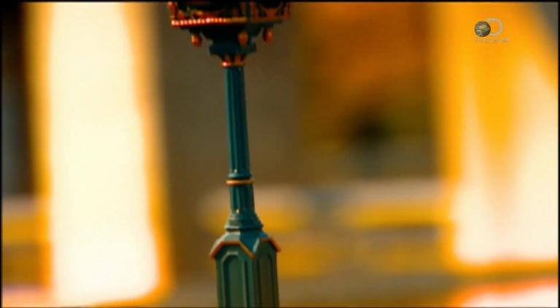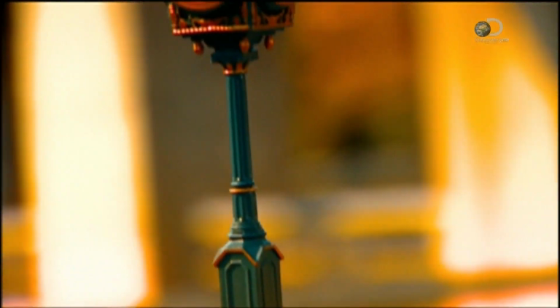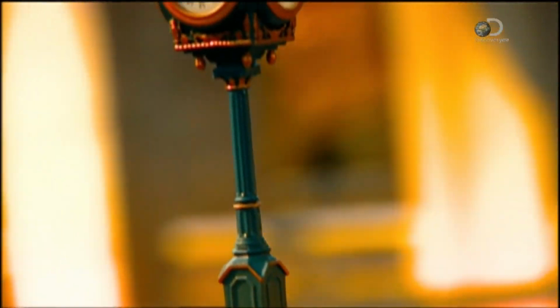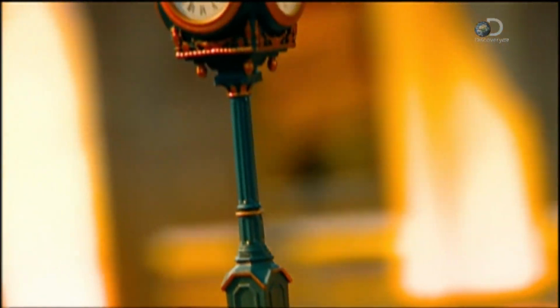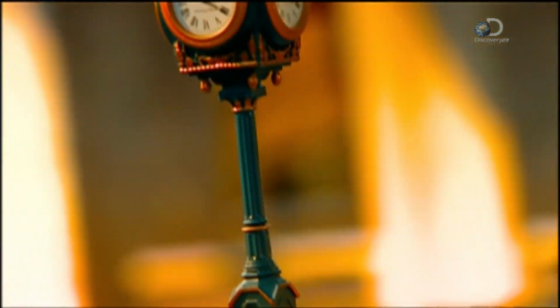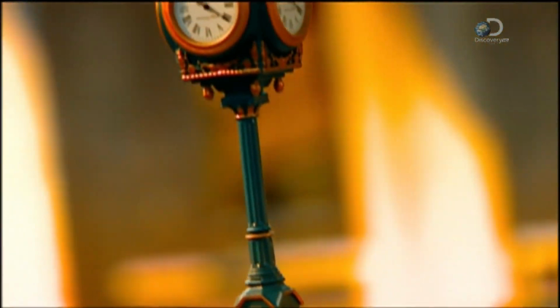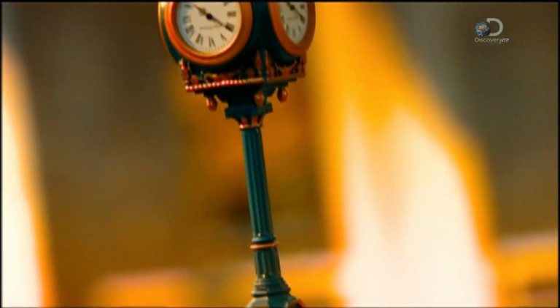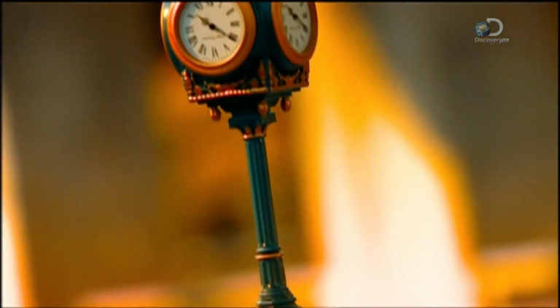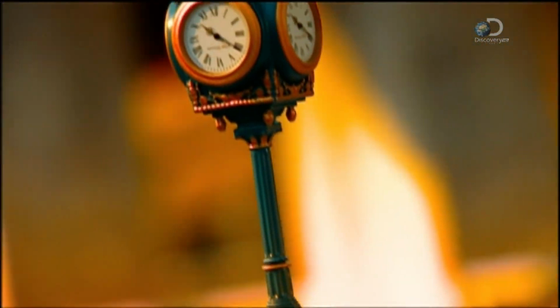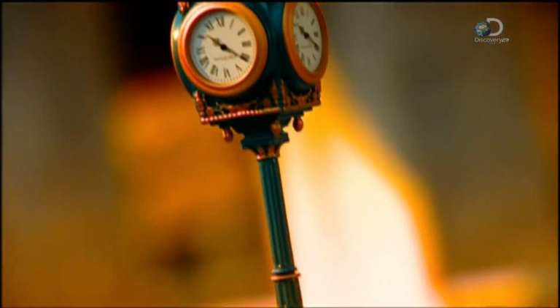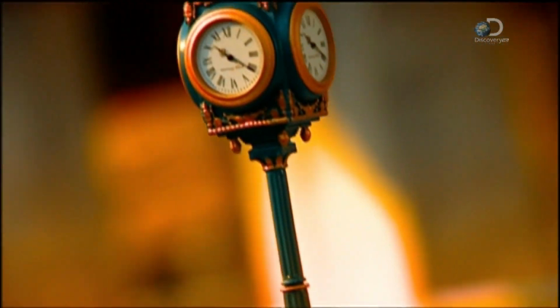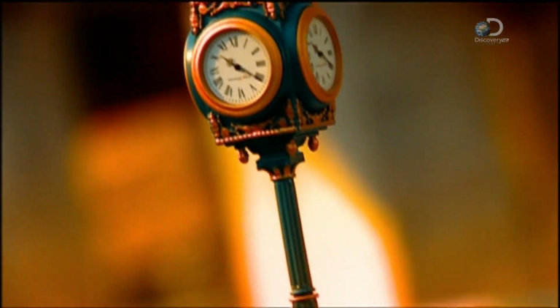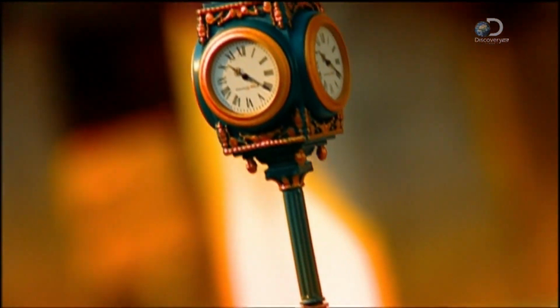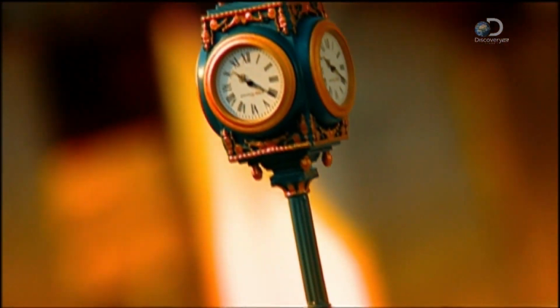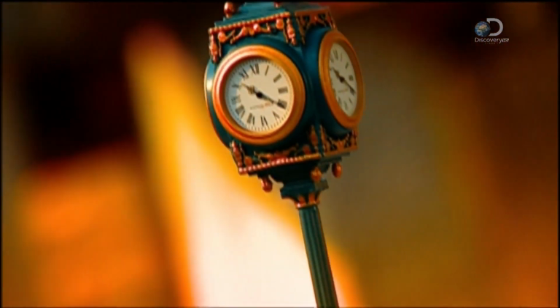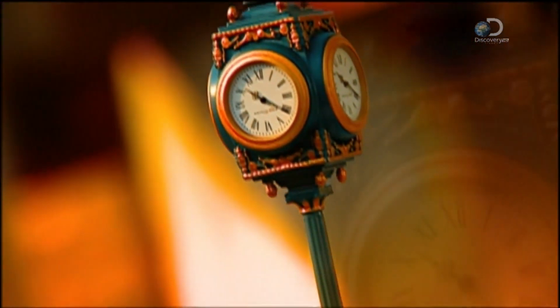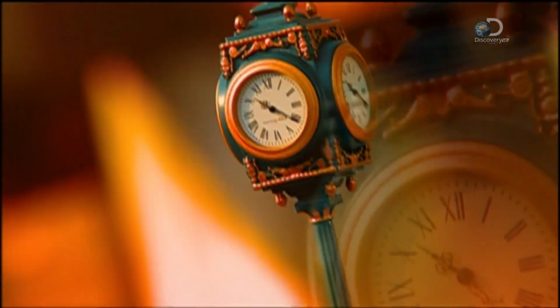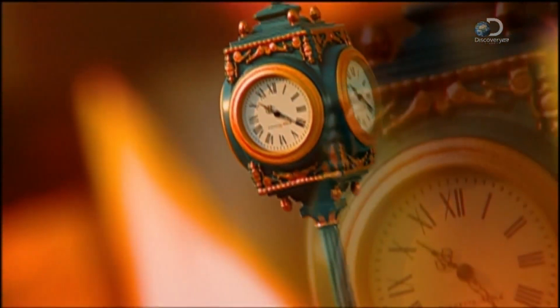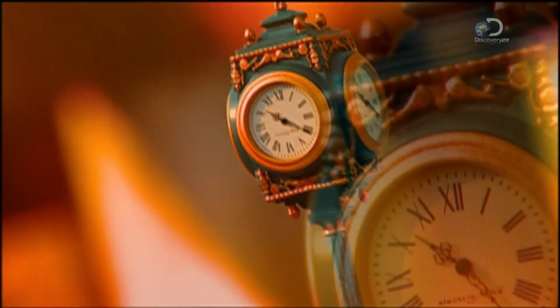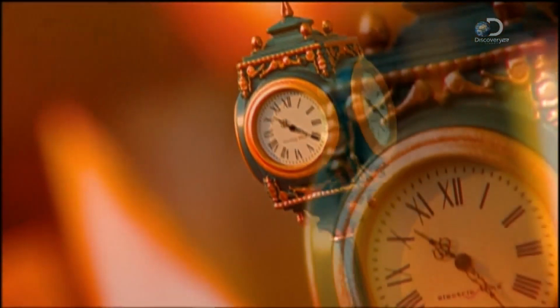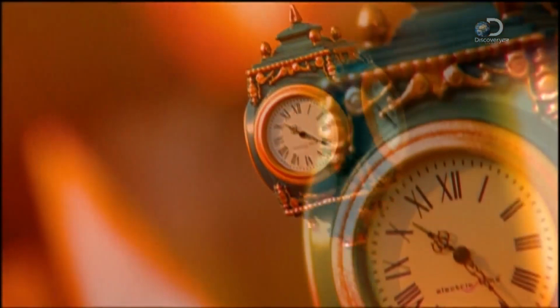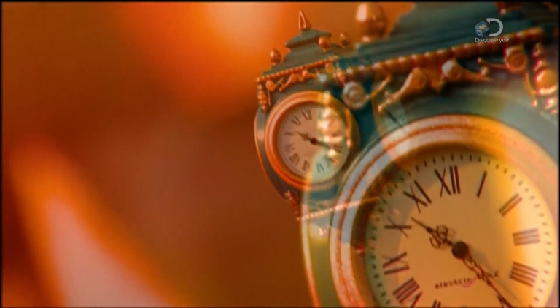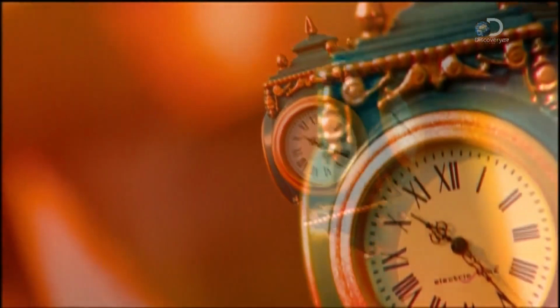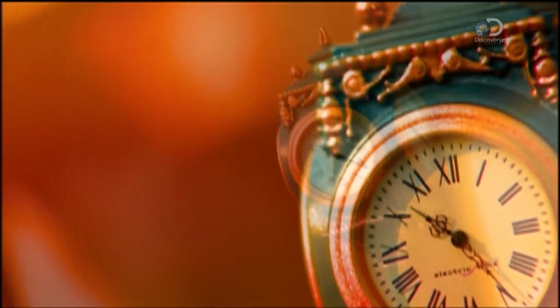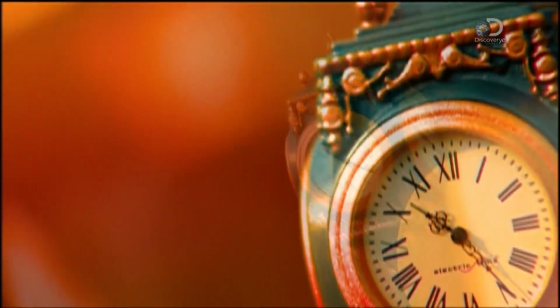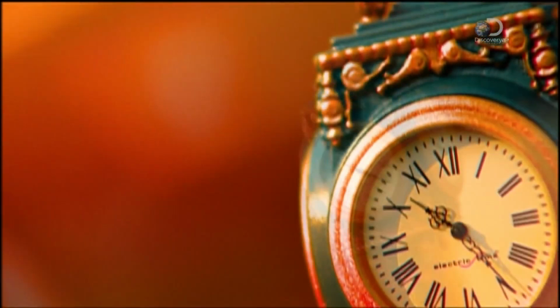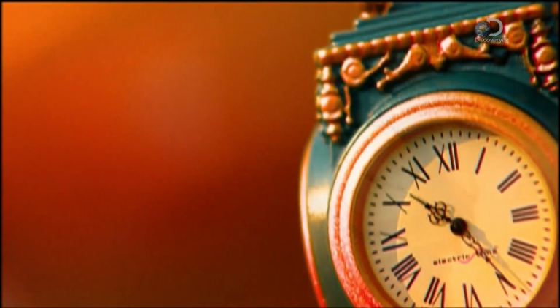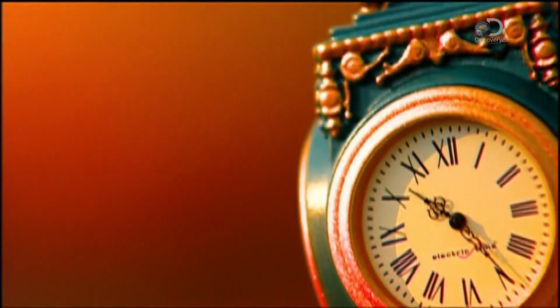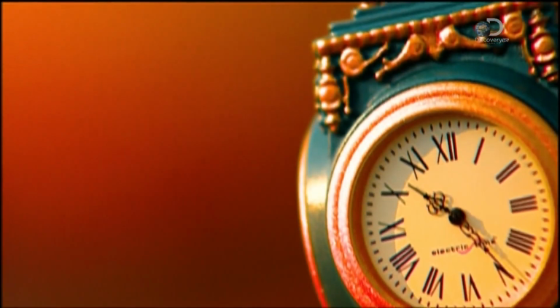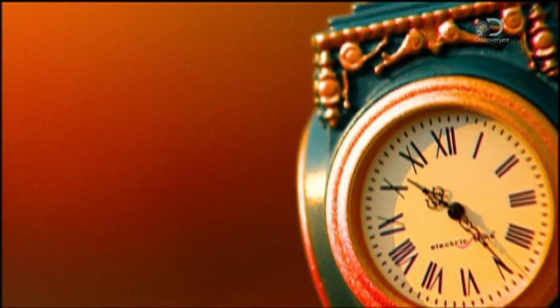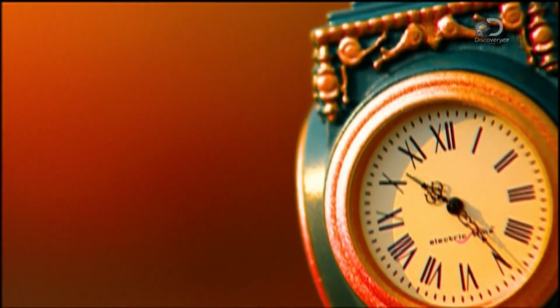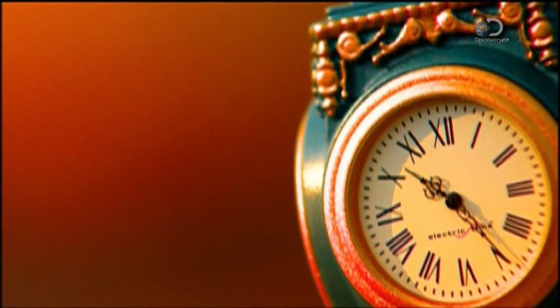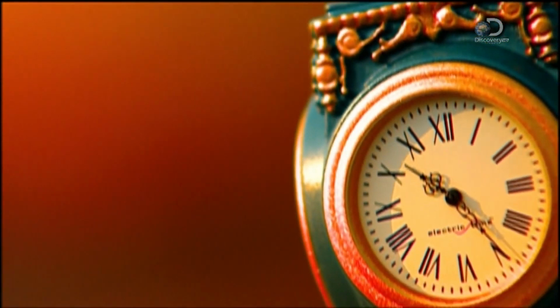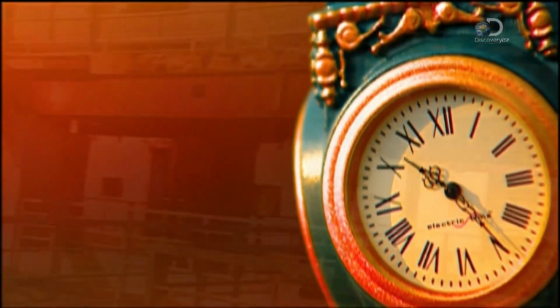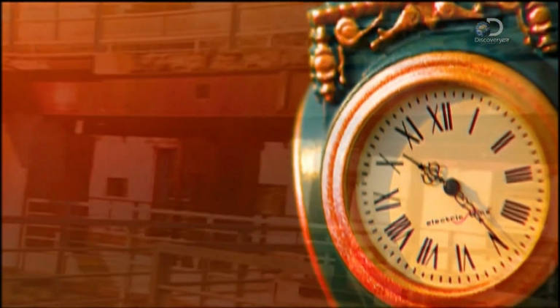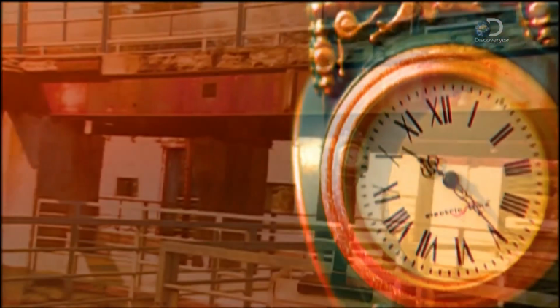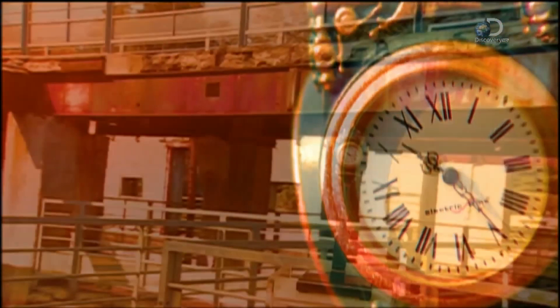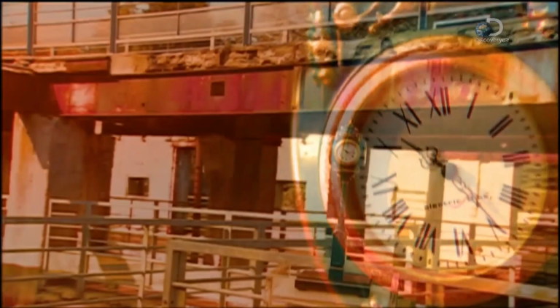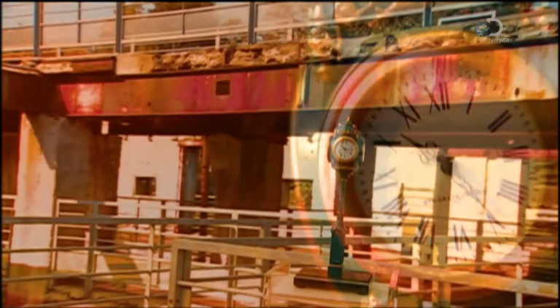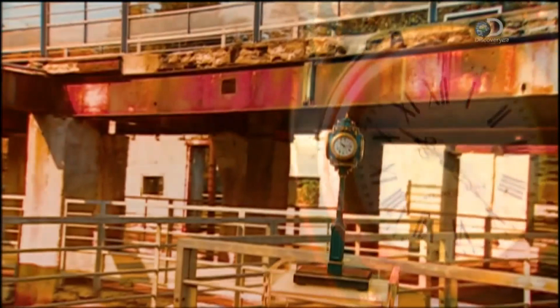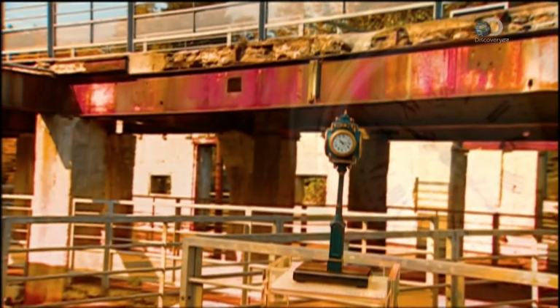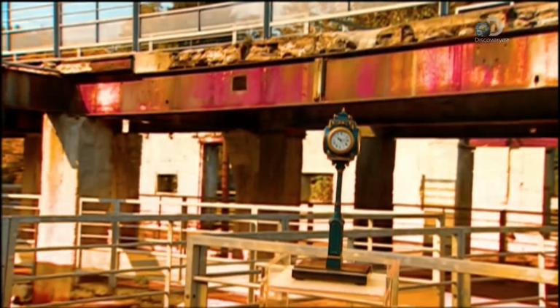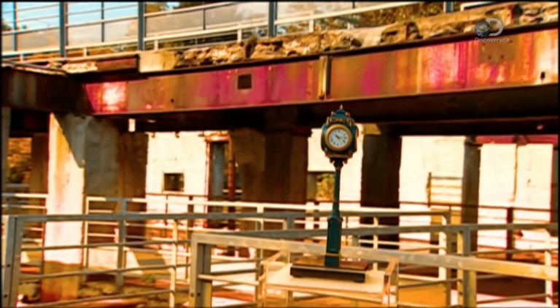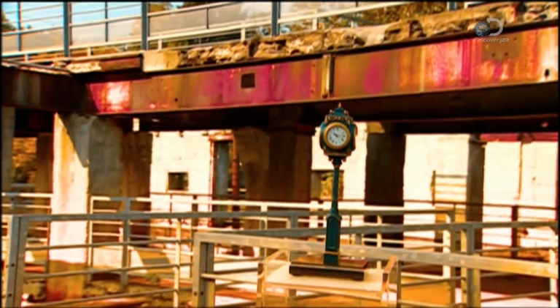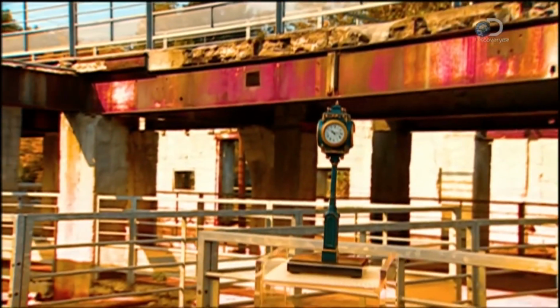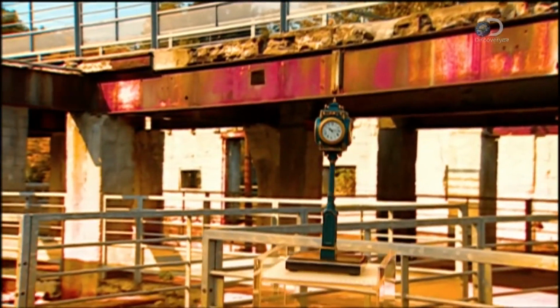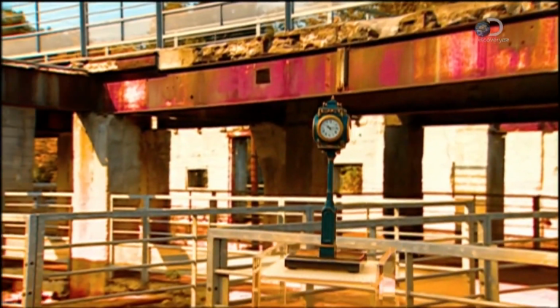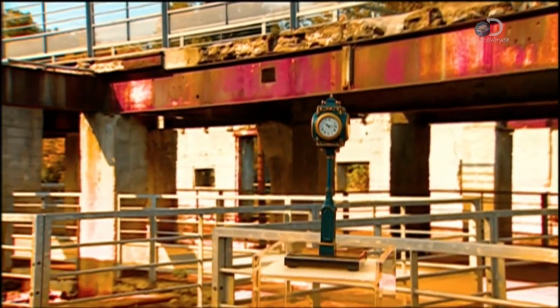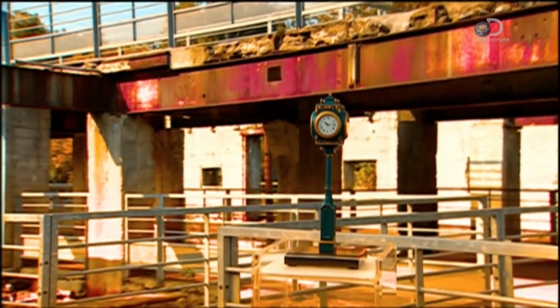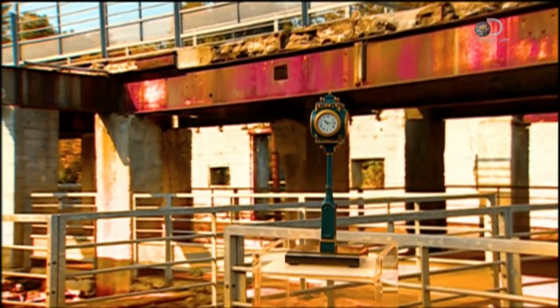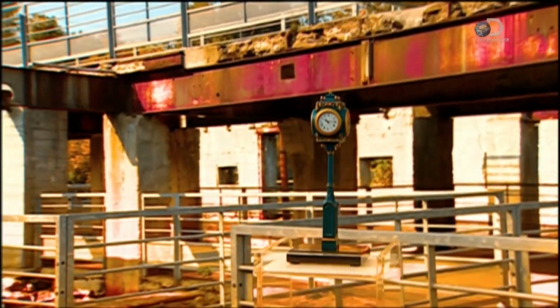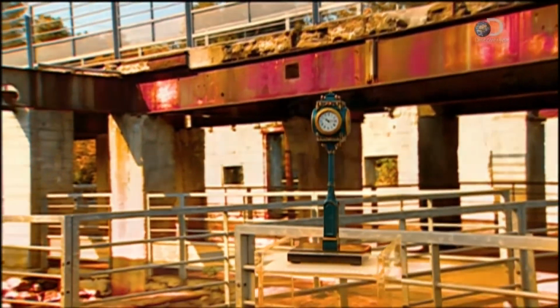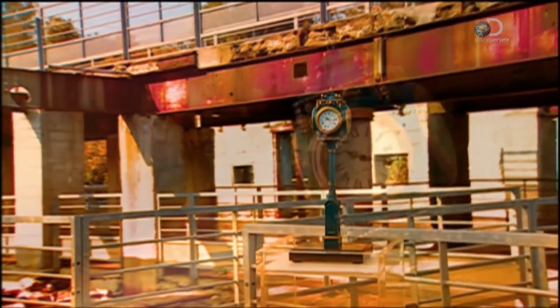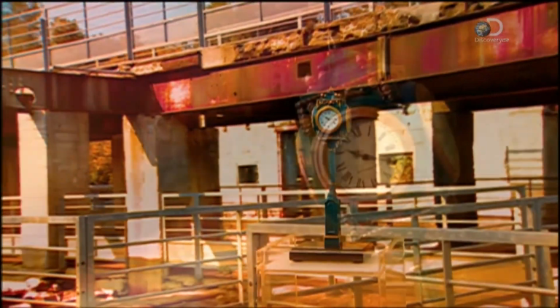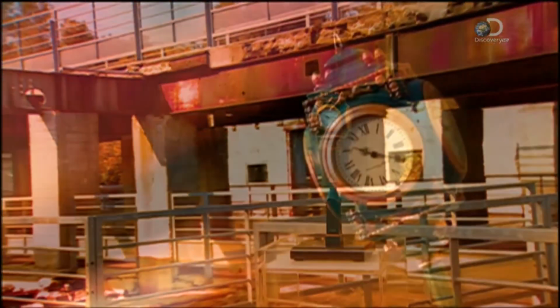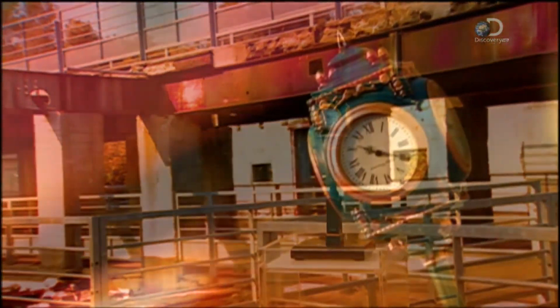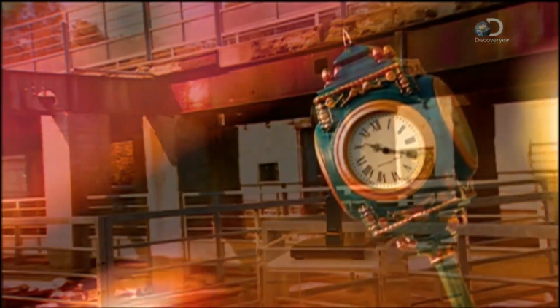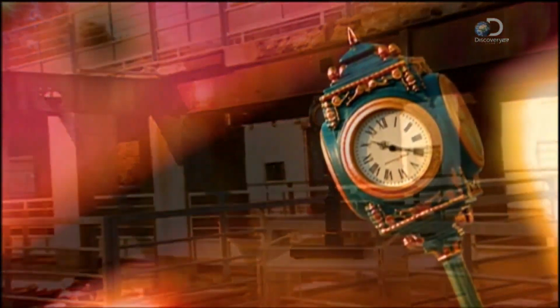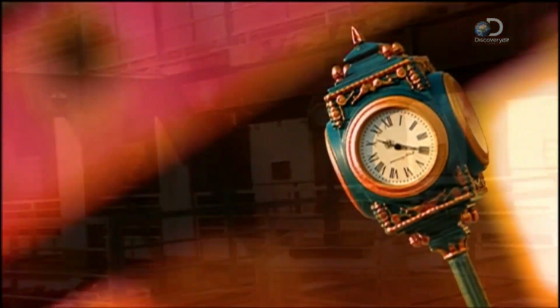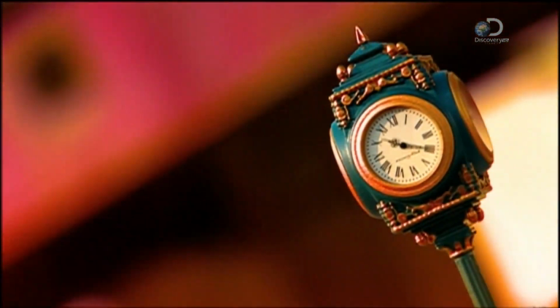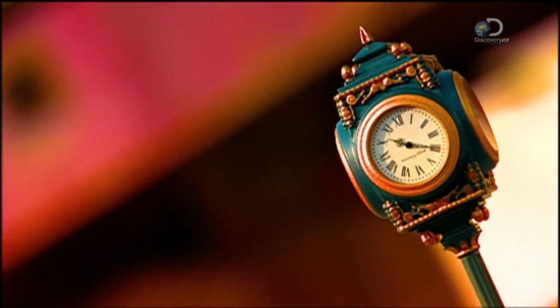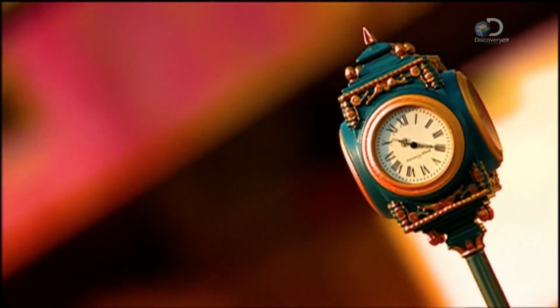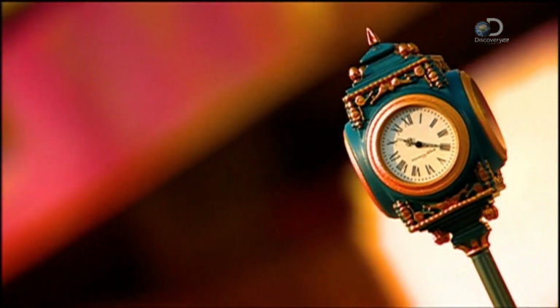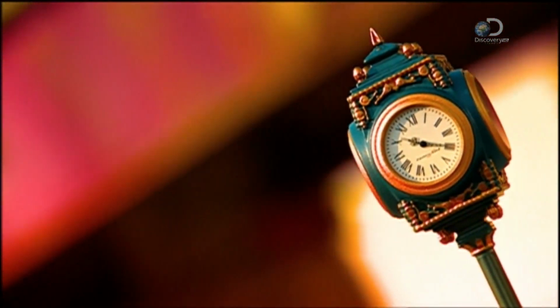Today, post clocks are often designed to look like they're old, but the technology that goes into making them is actually very up to date.